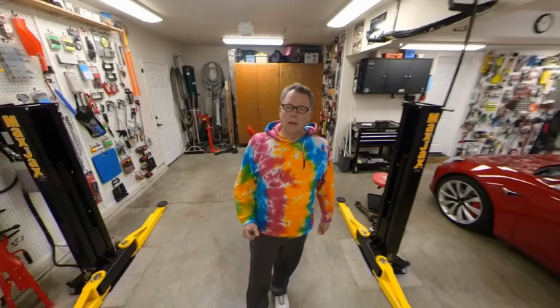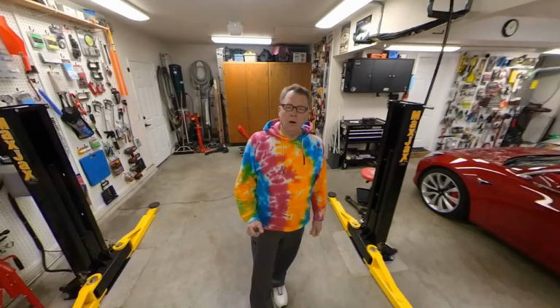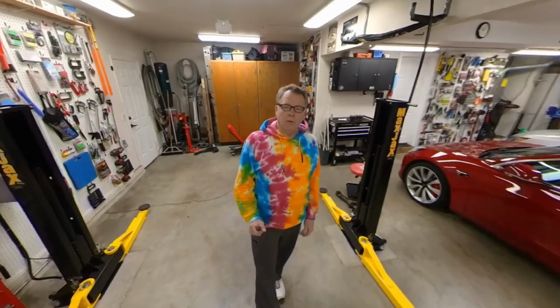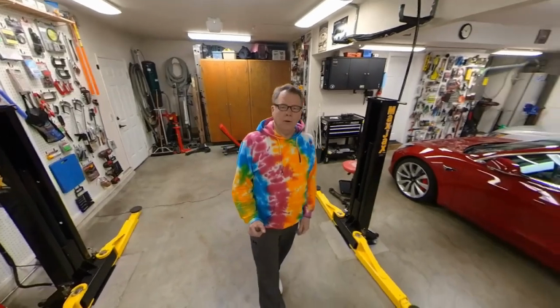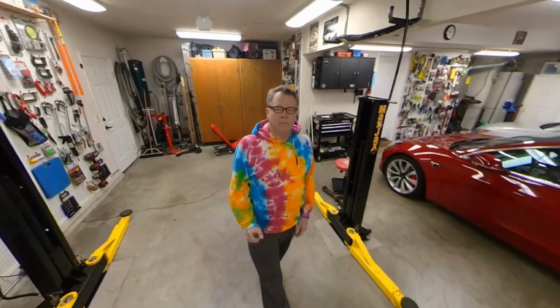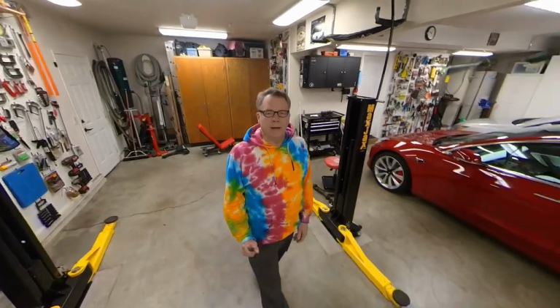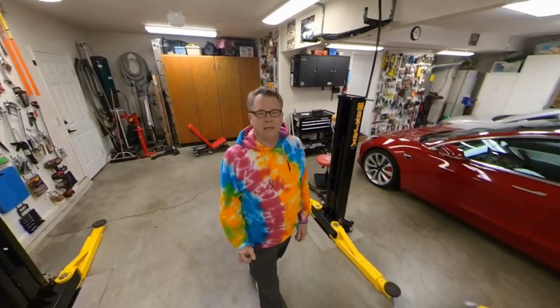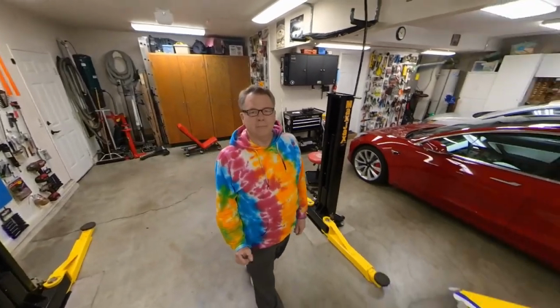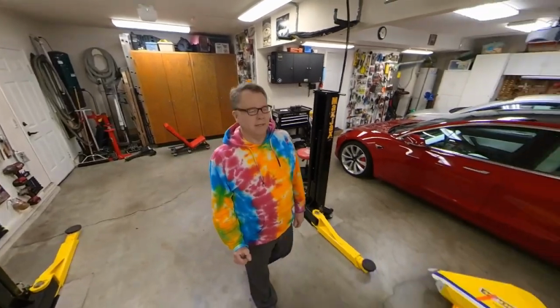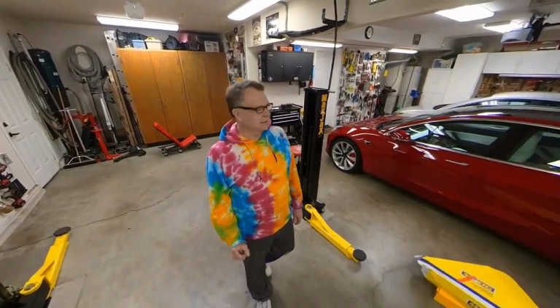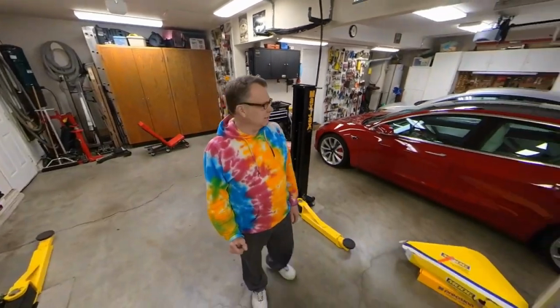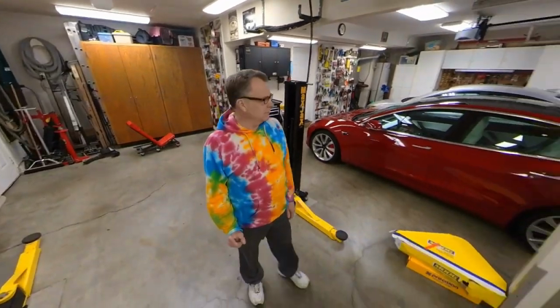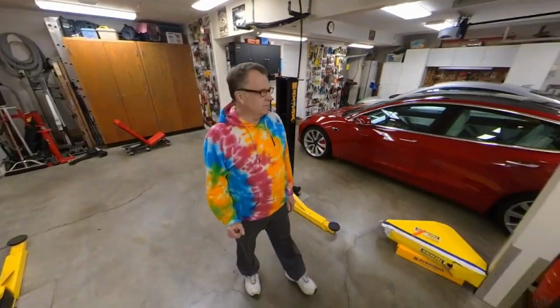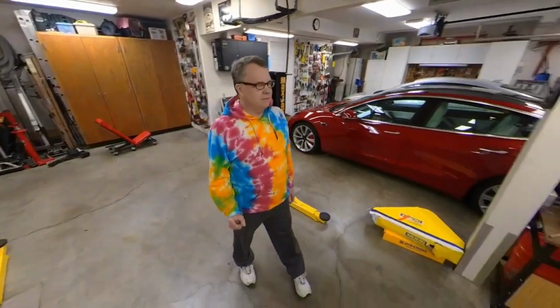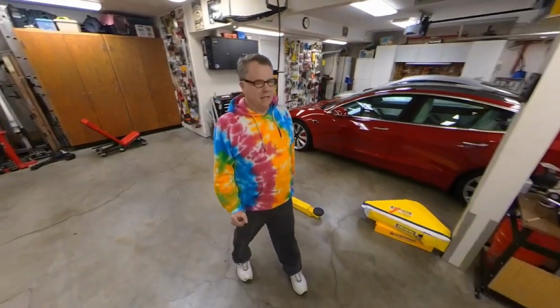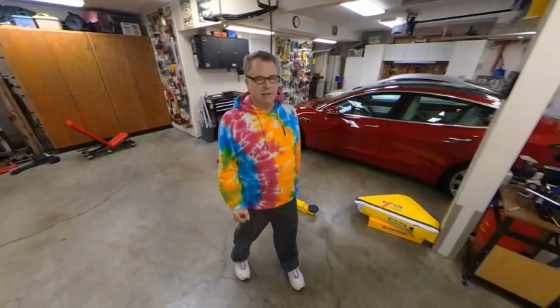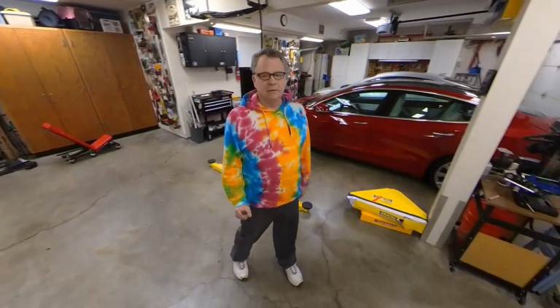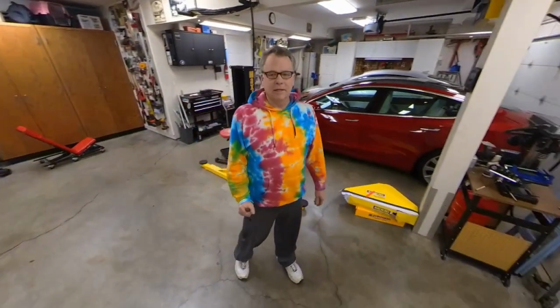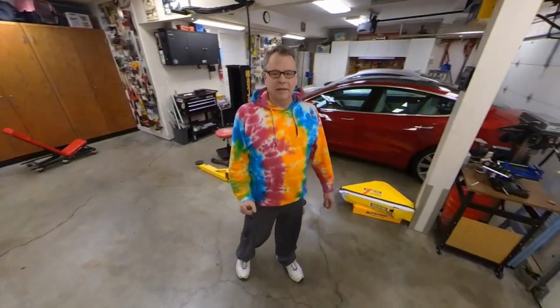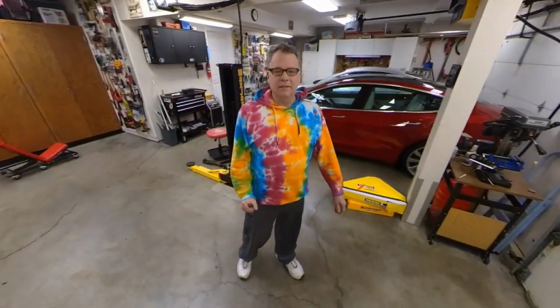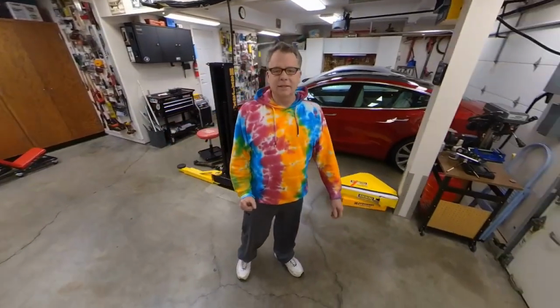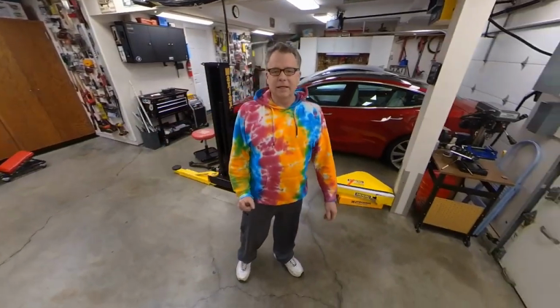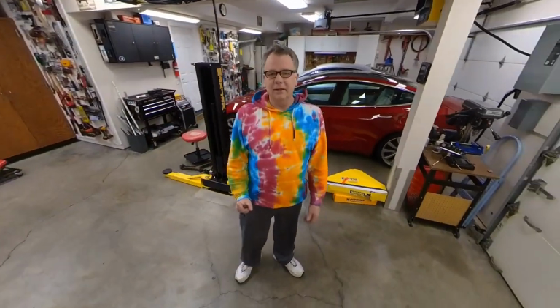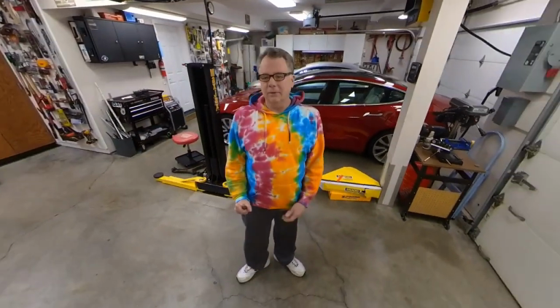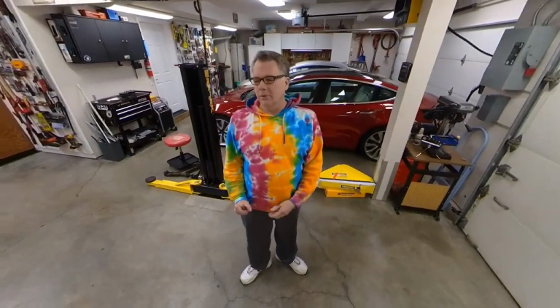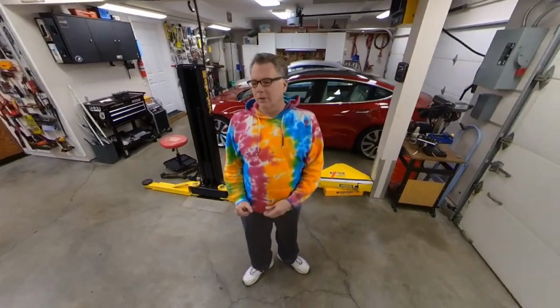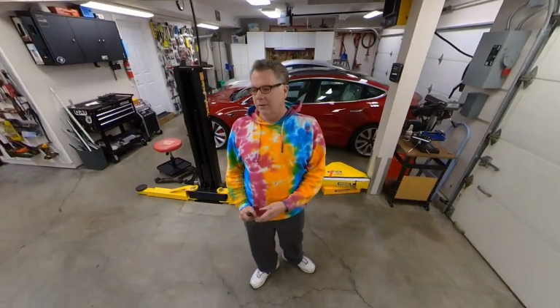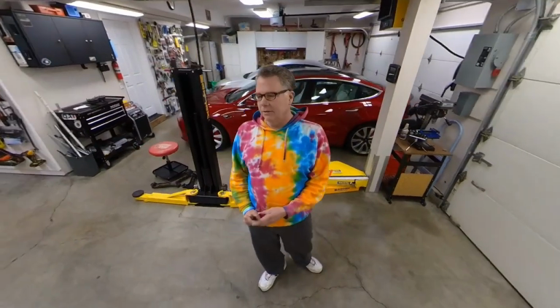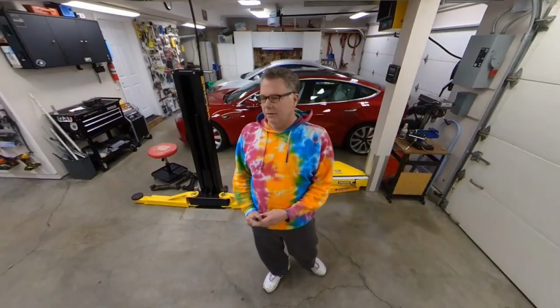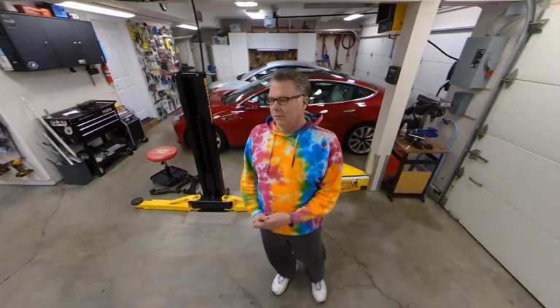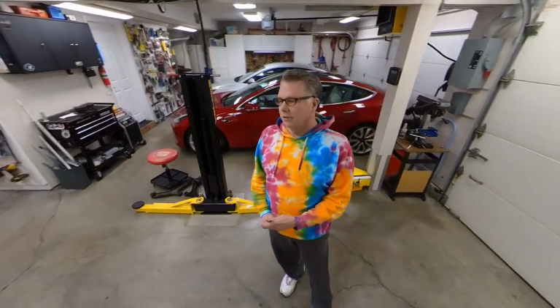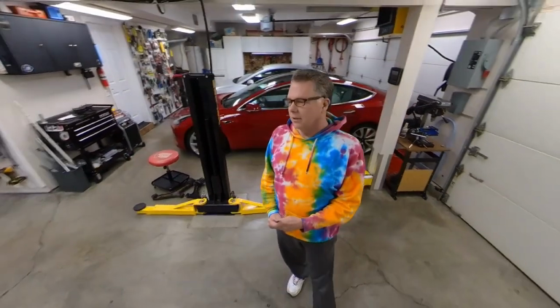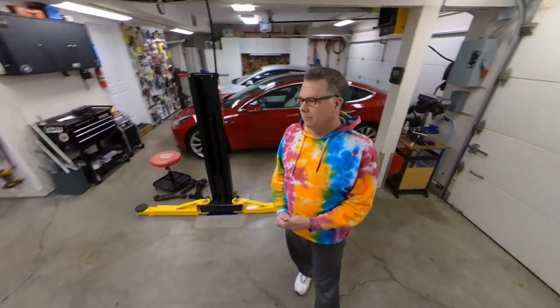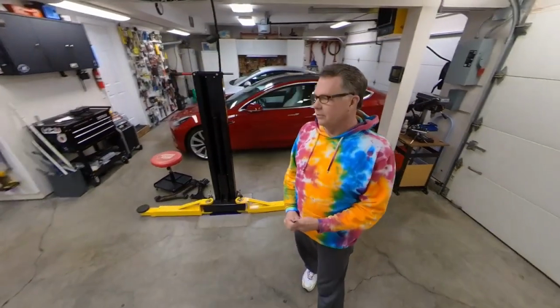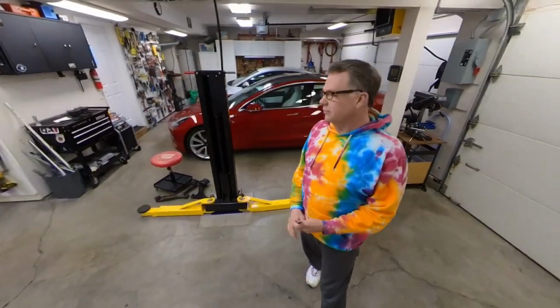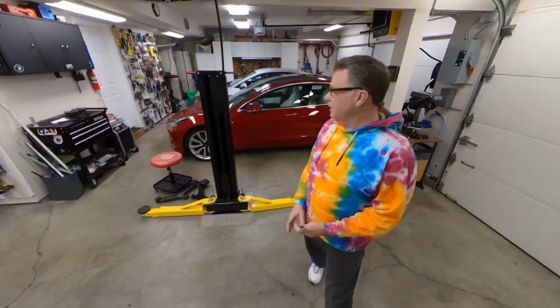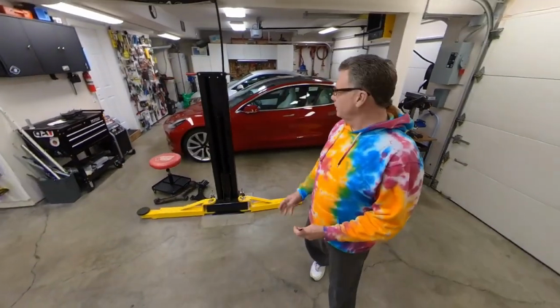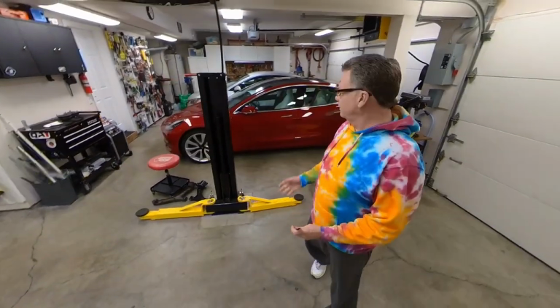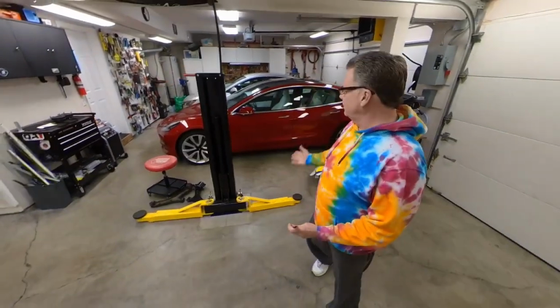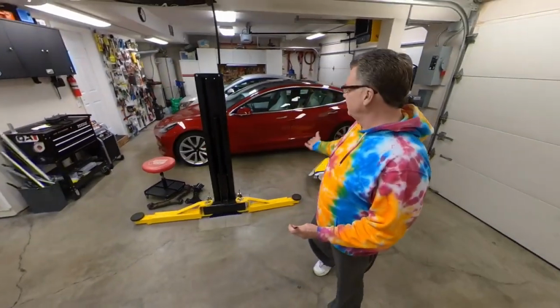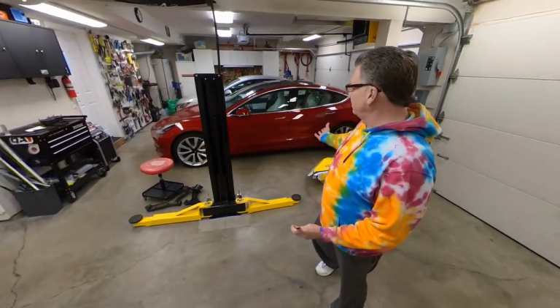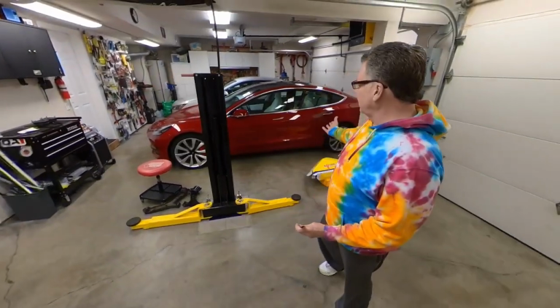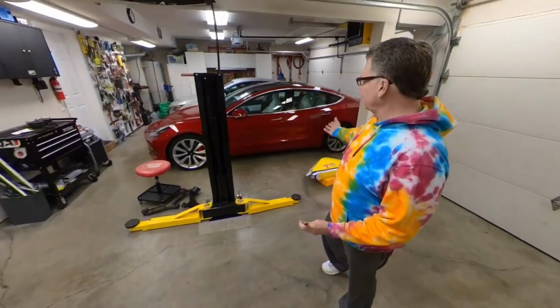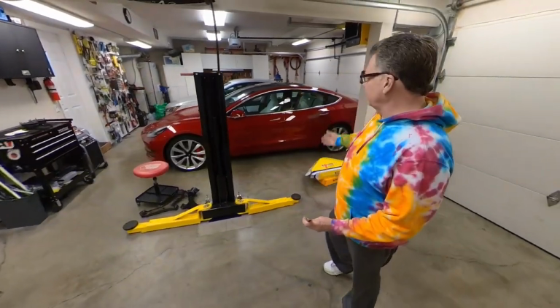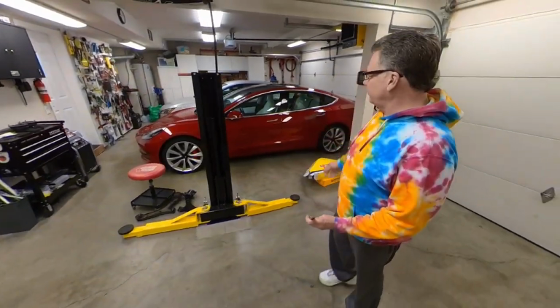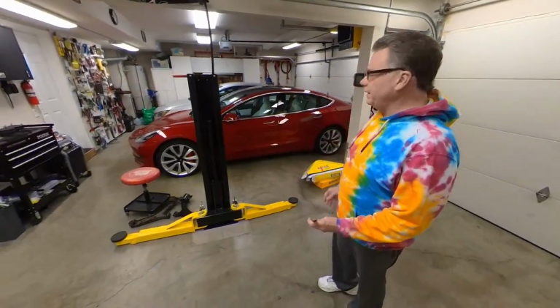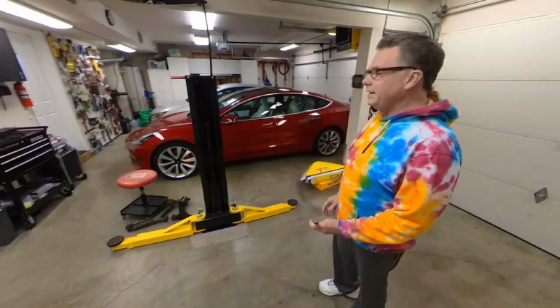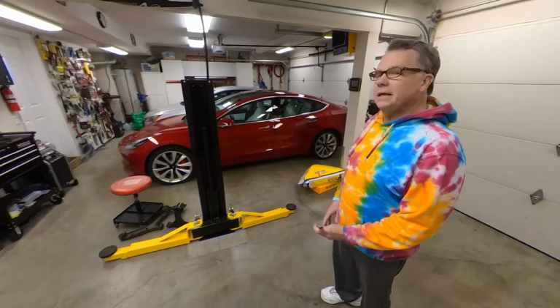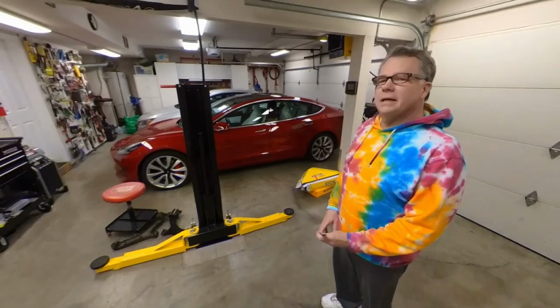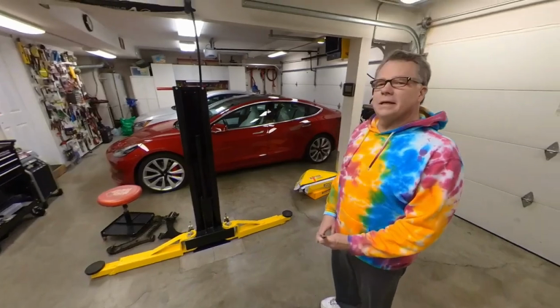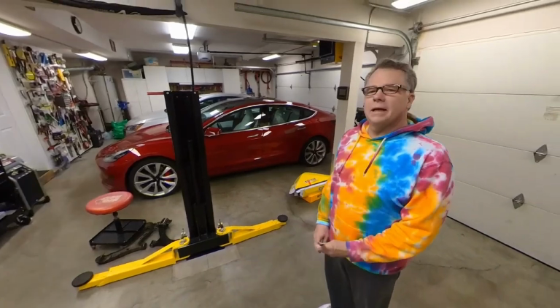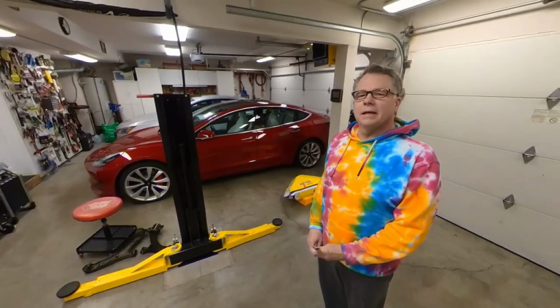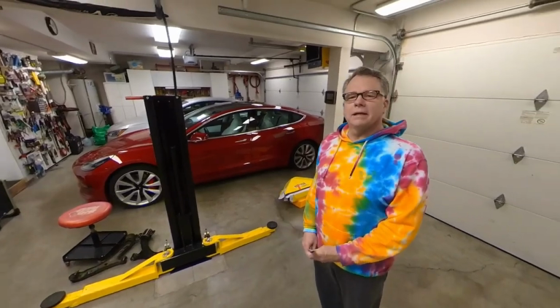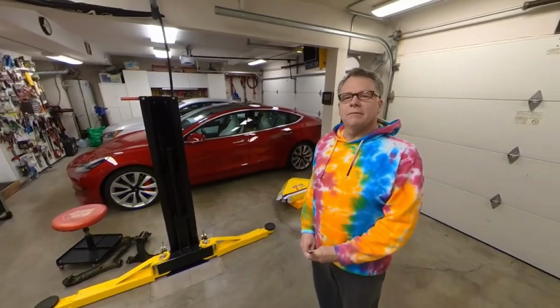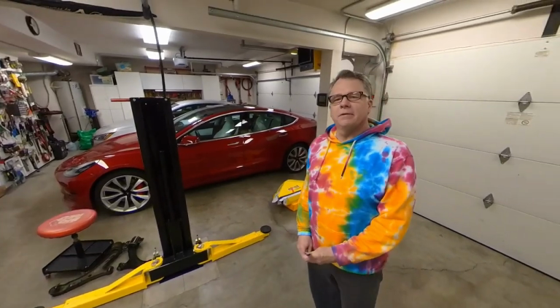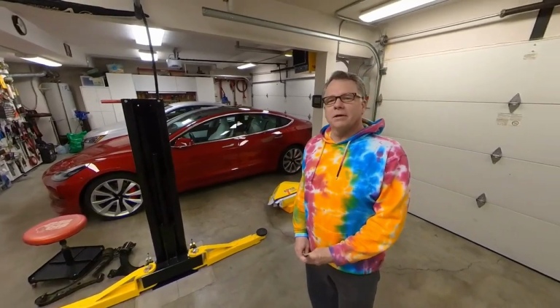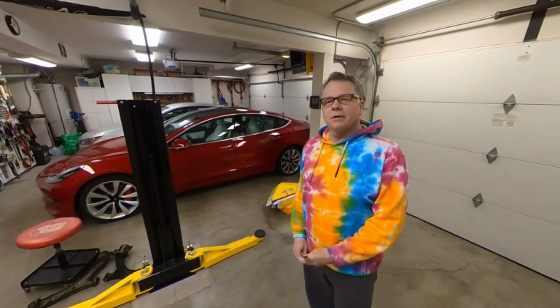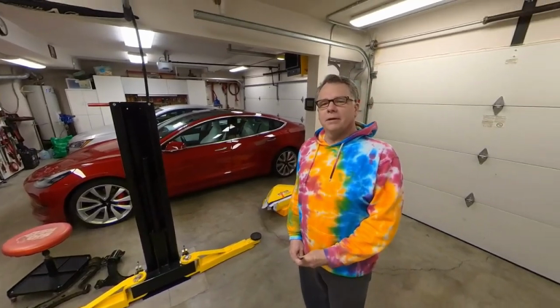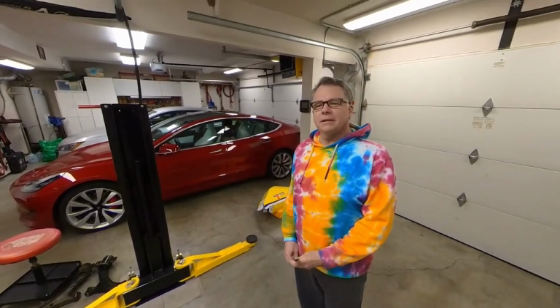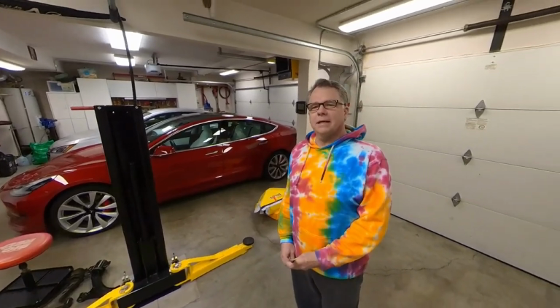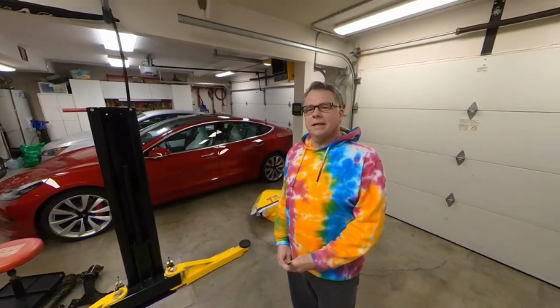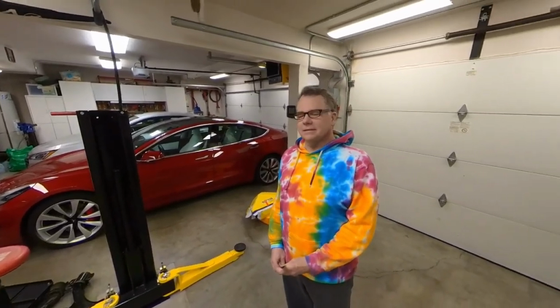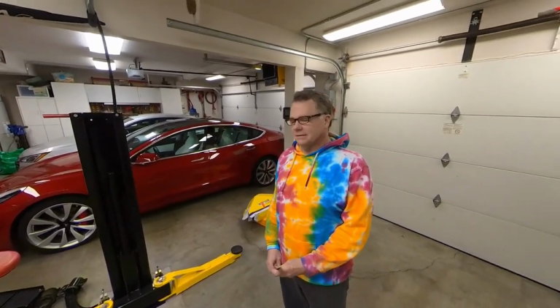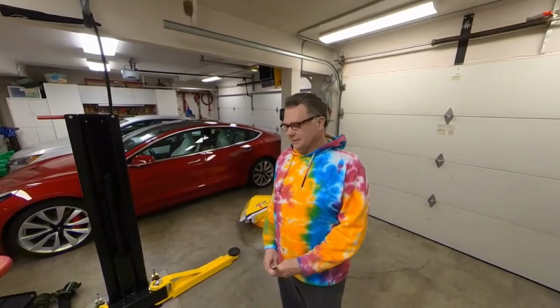Hello, welcome back to Mathai Model Channel. Today is the day that we're going to hook up the trailer to the Model 3 and give the towing a test.